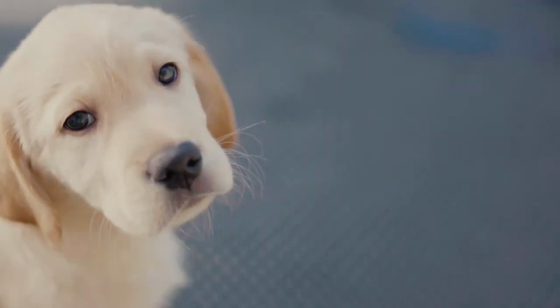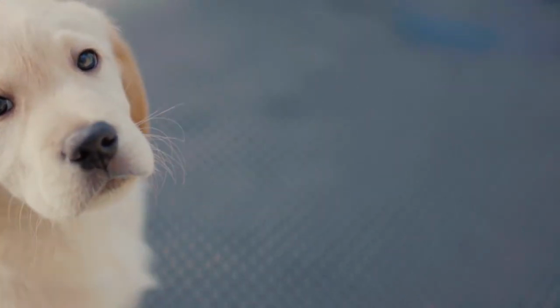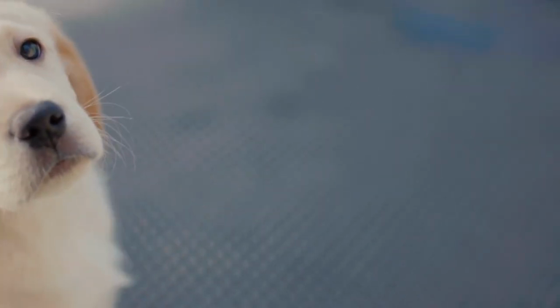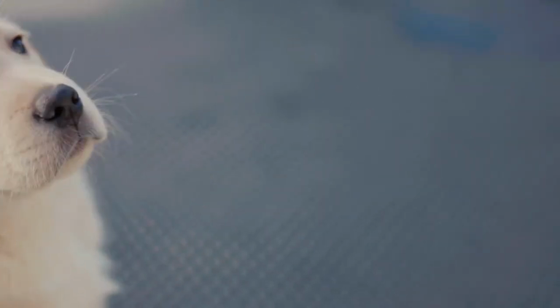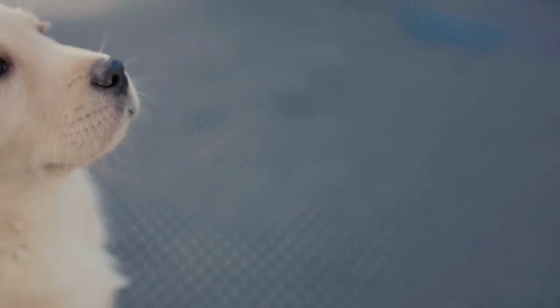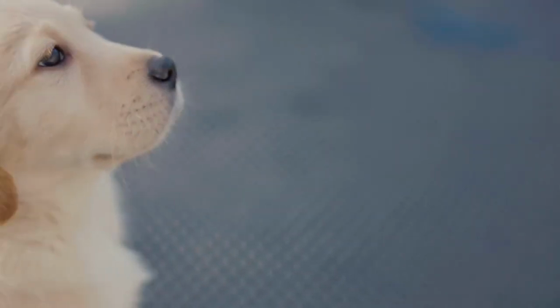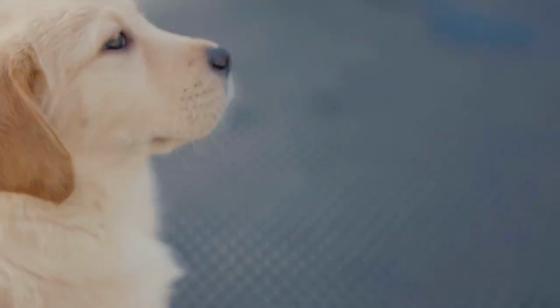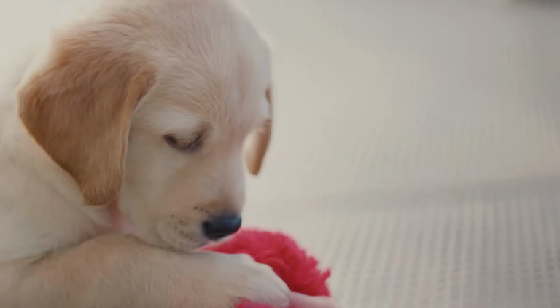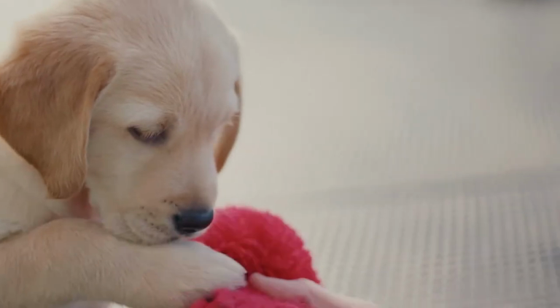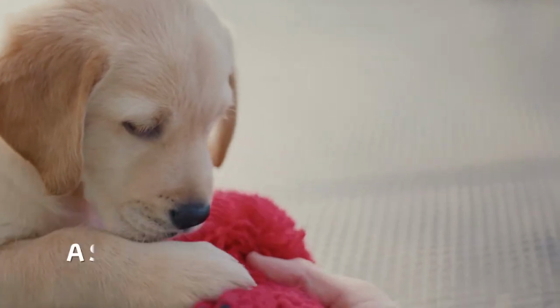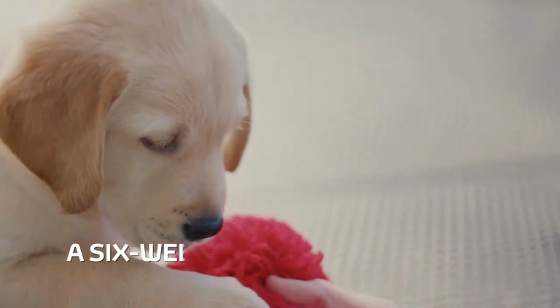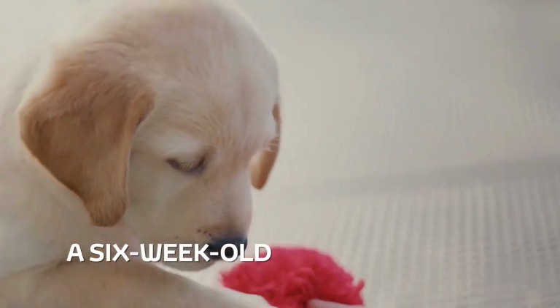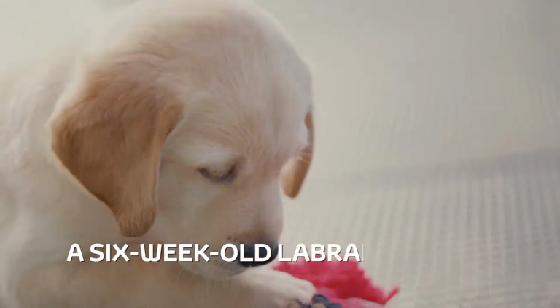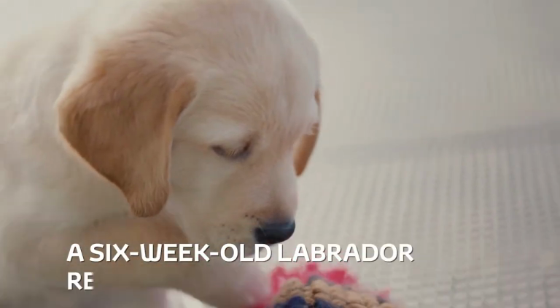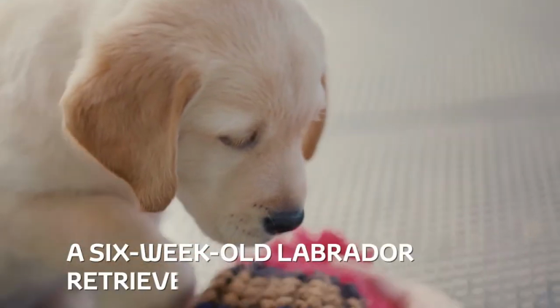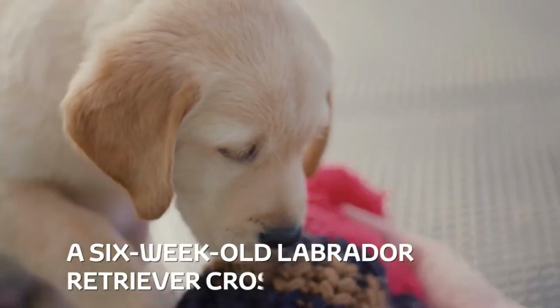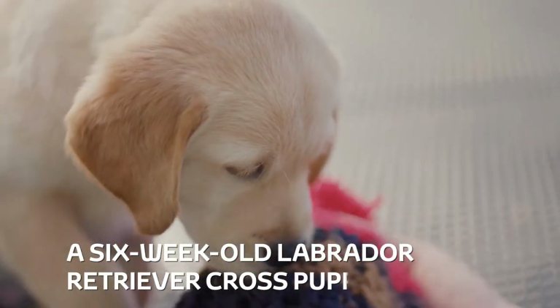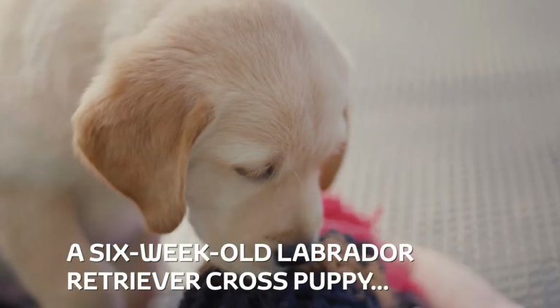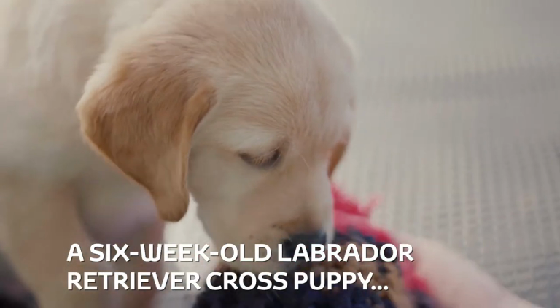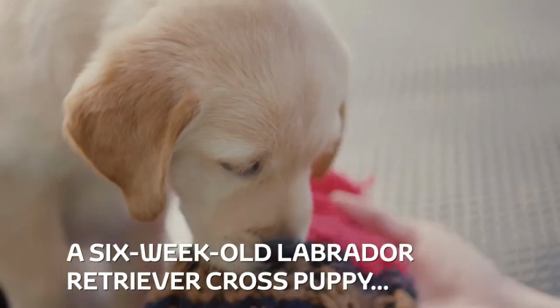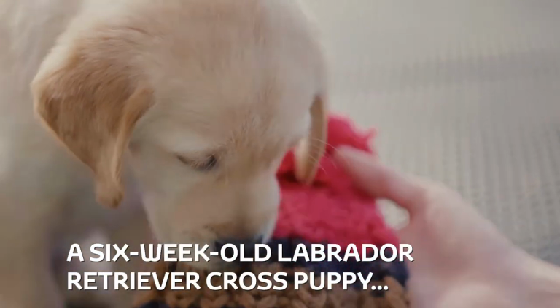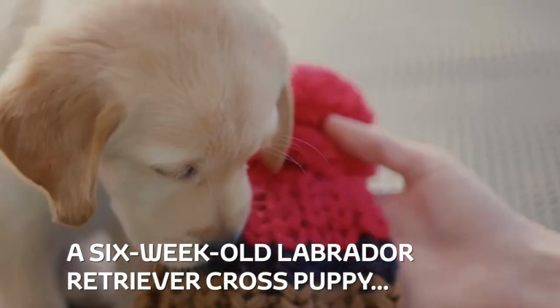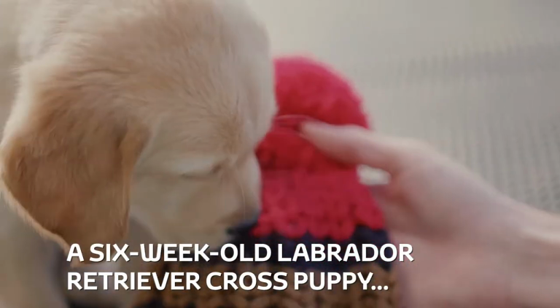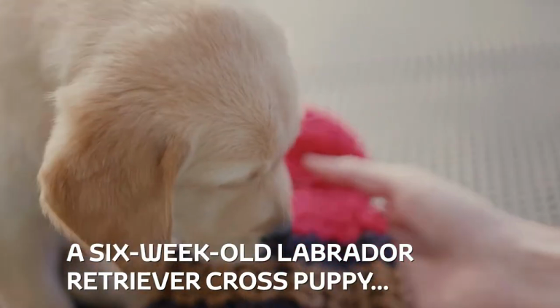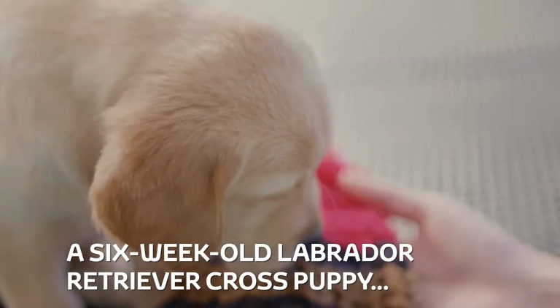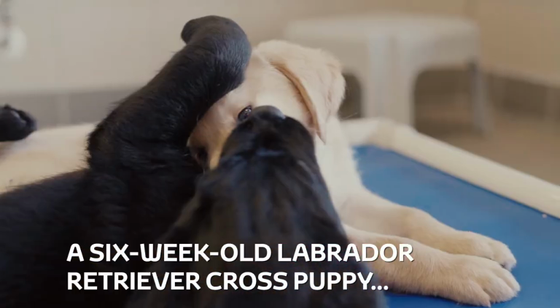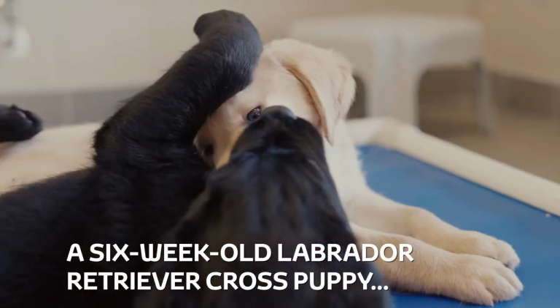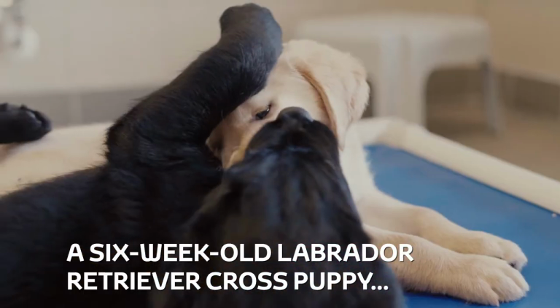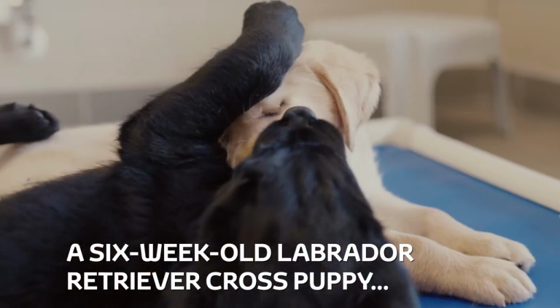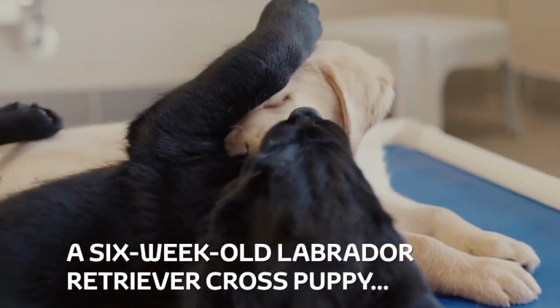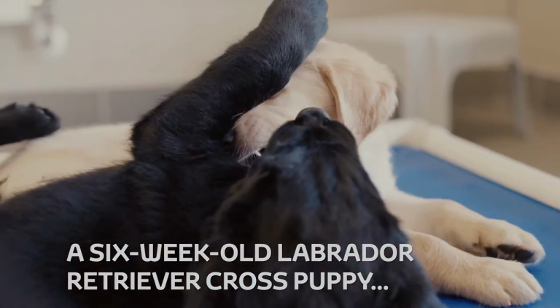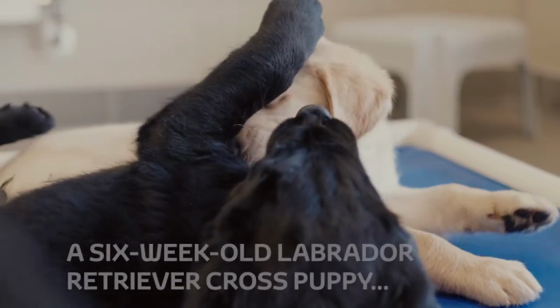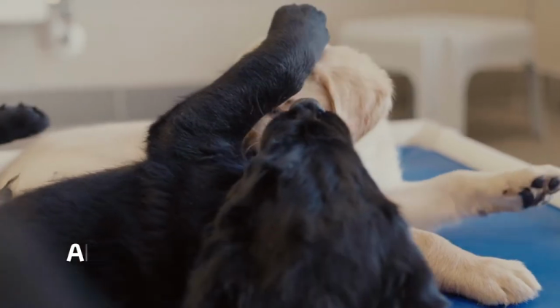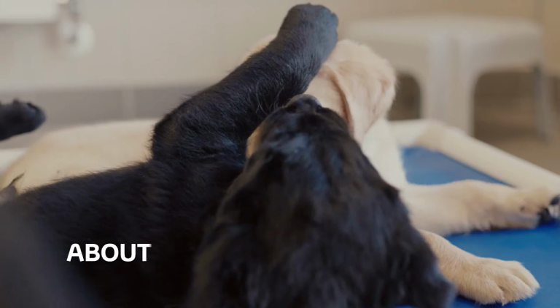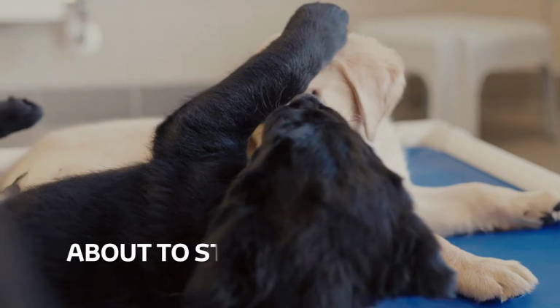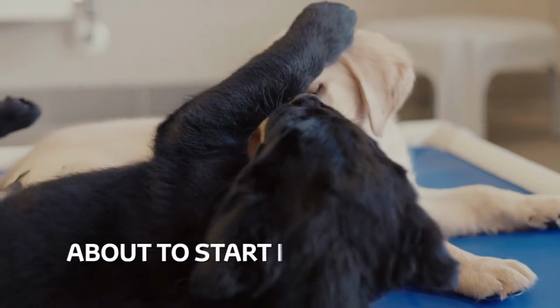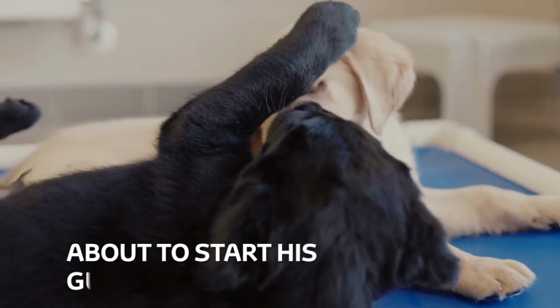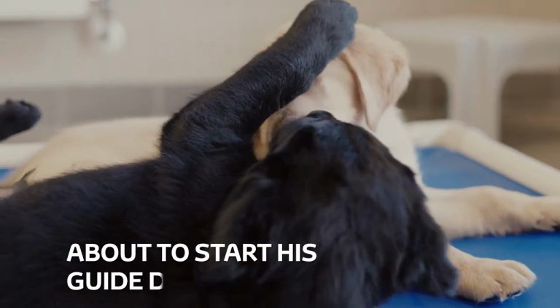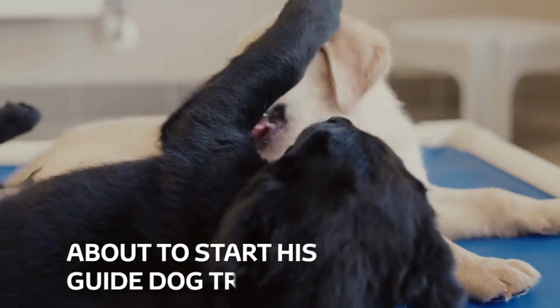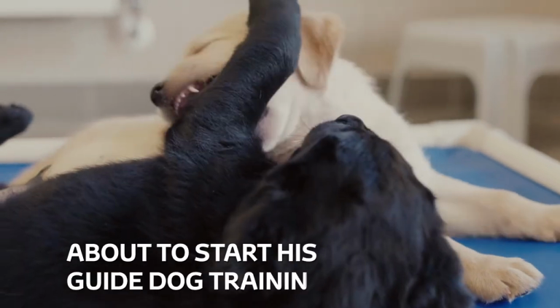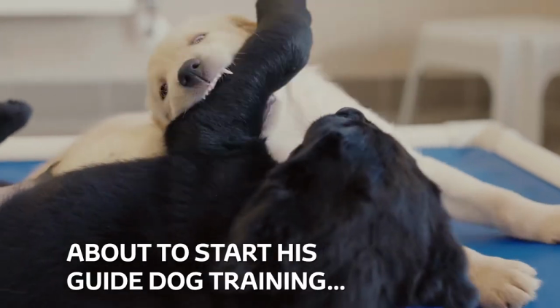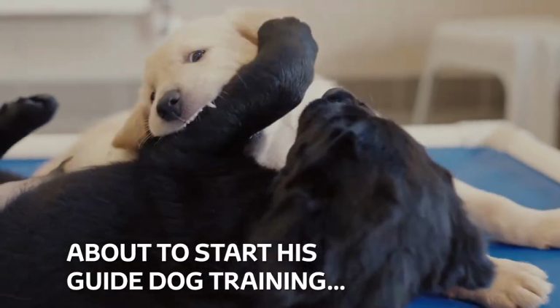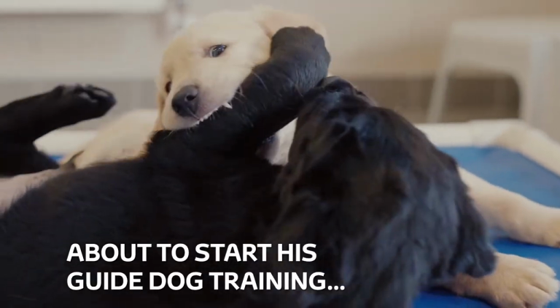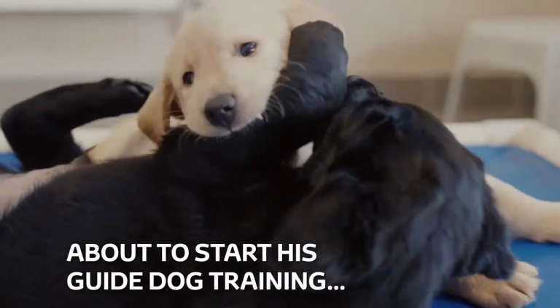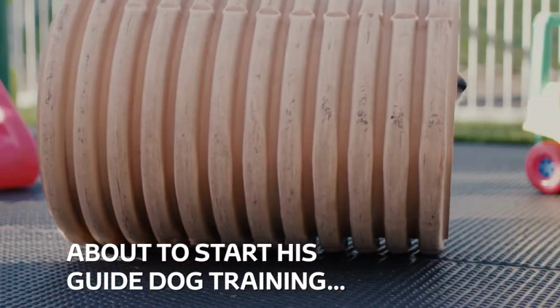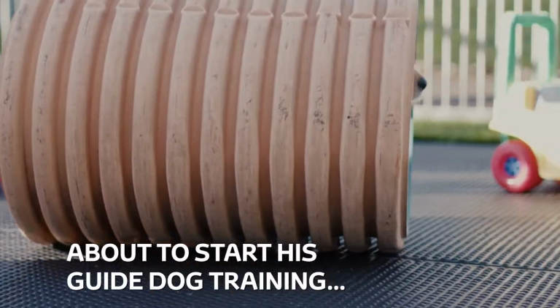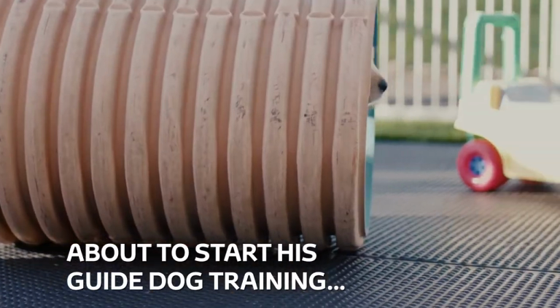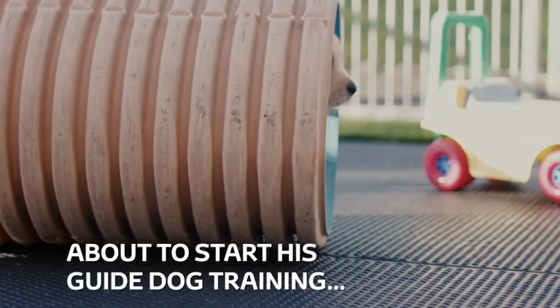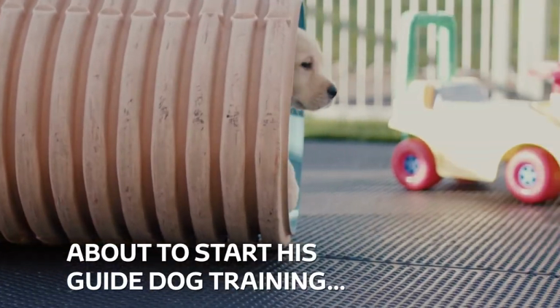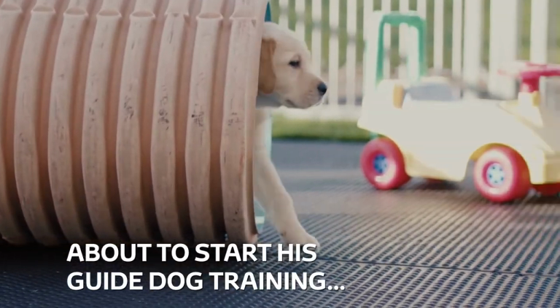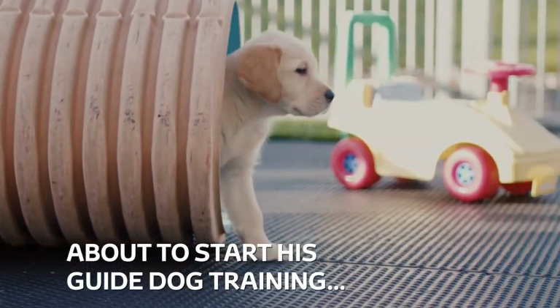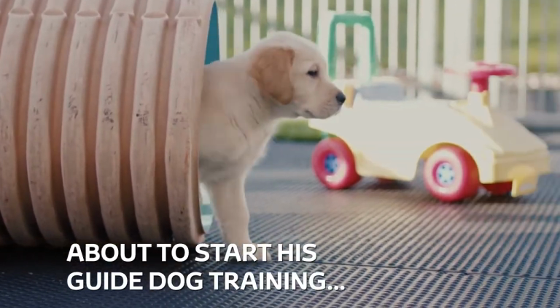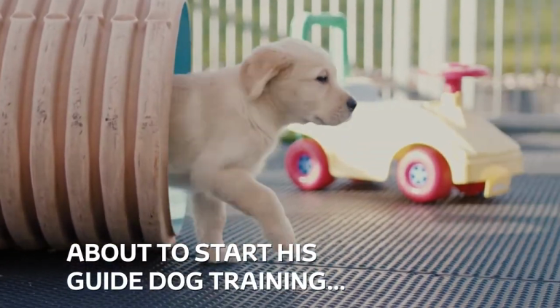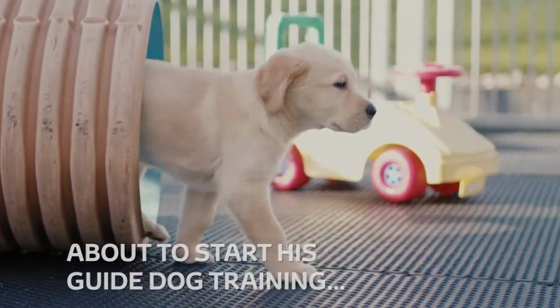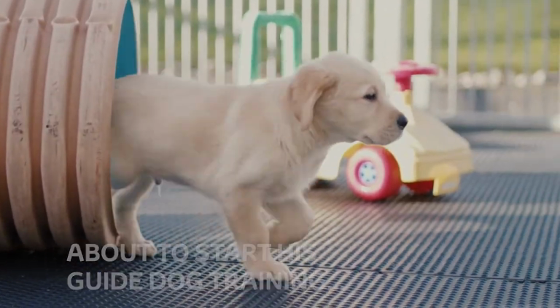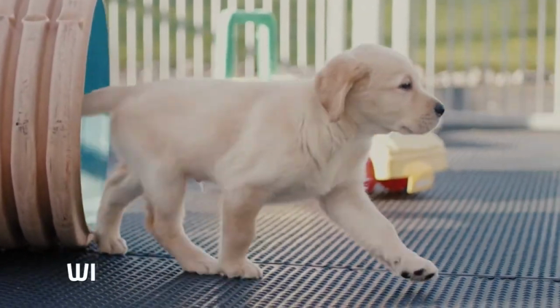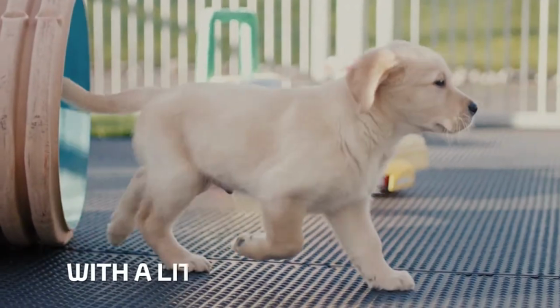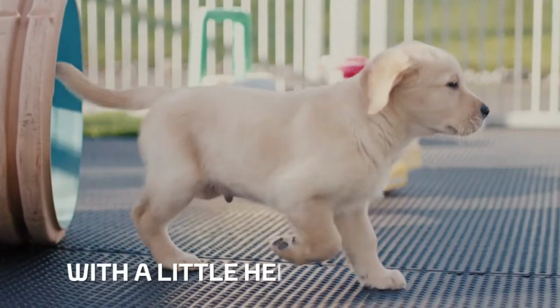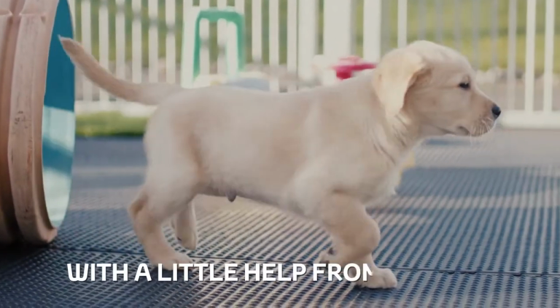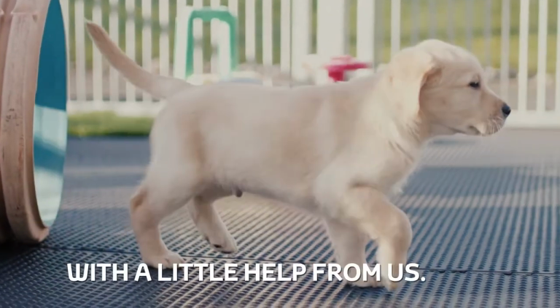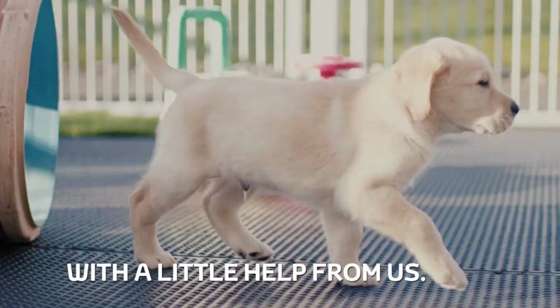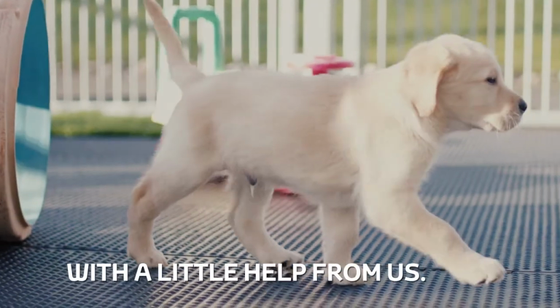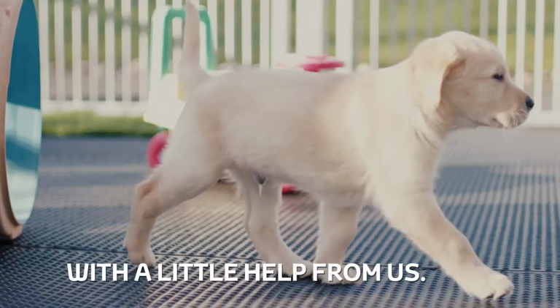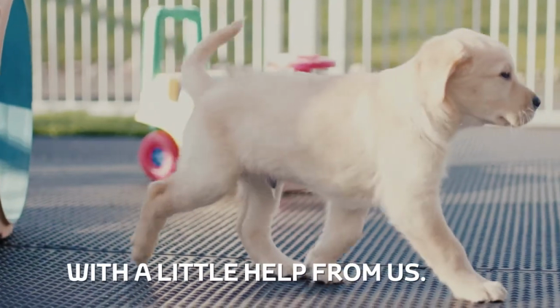A six-week-old Labrador Retriever Cross Puppy about to start his guide dog training, with a little help from Oz.